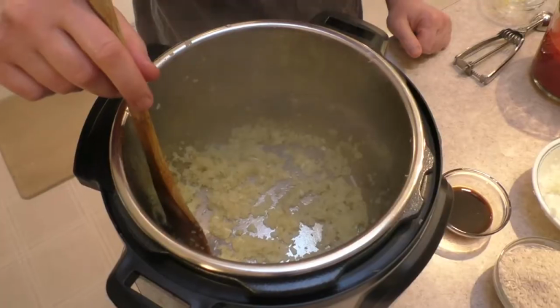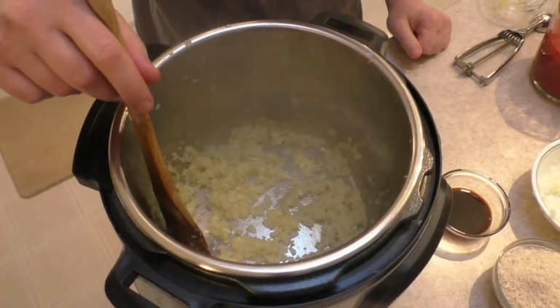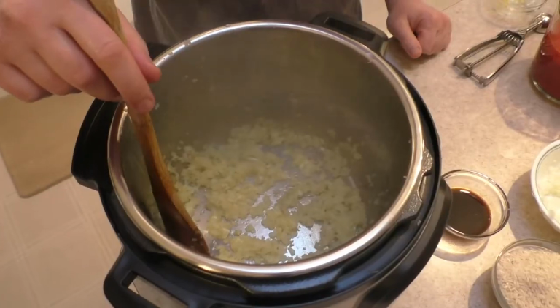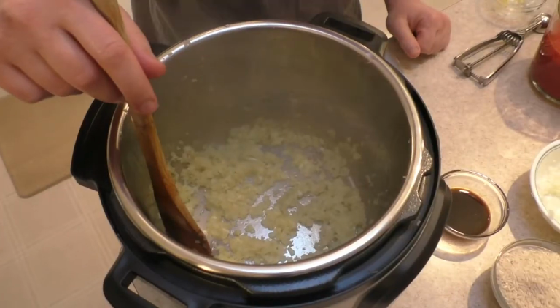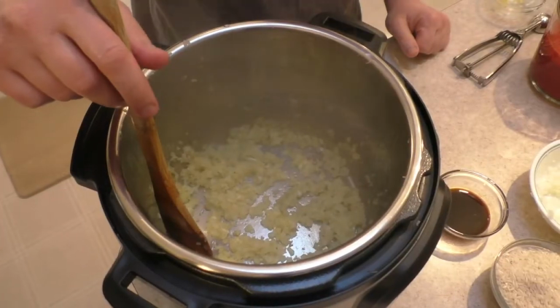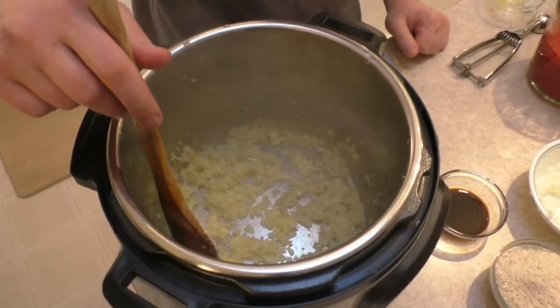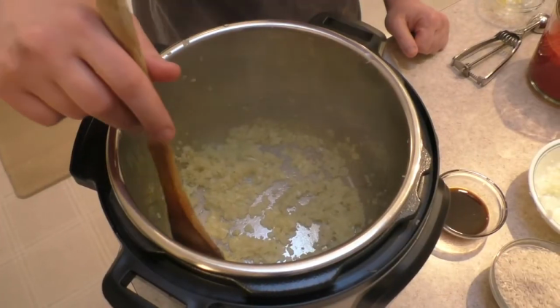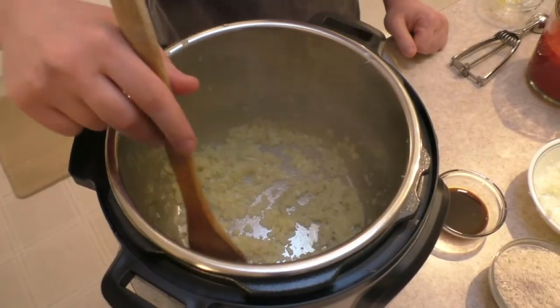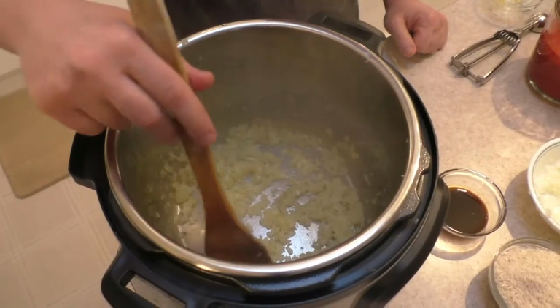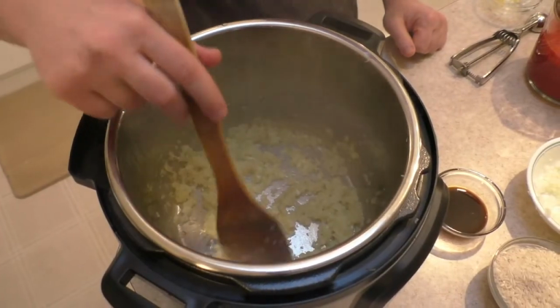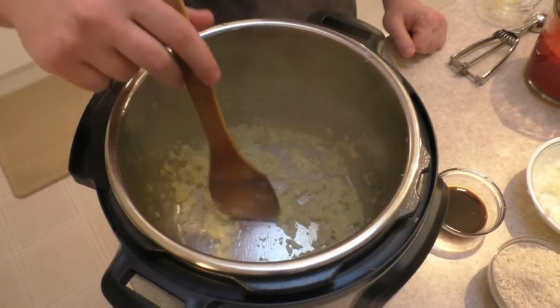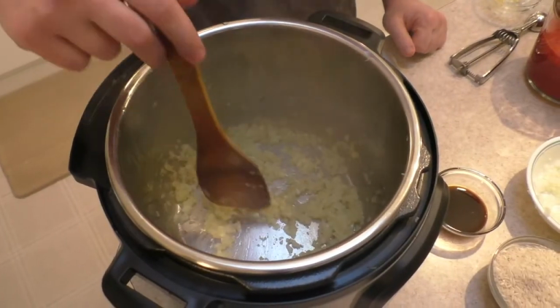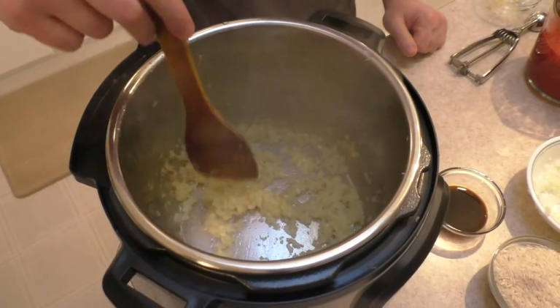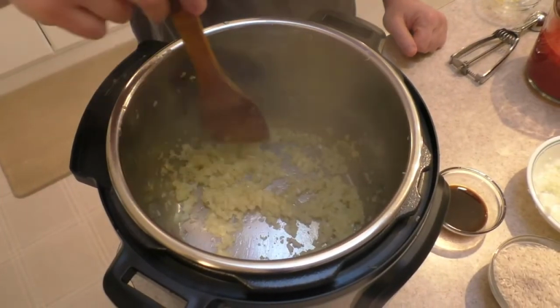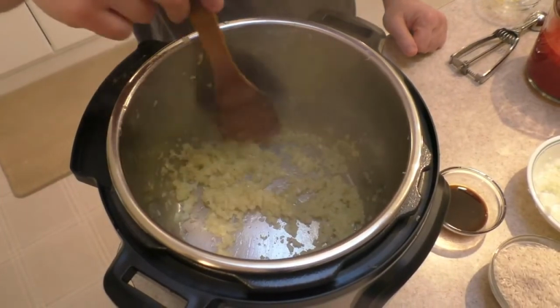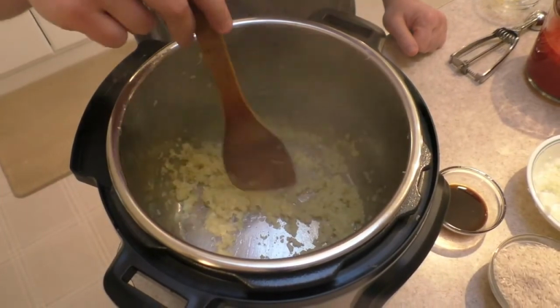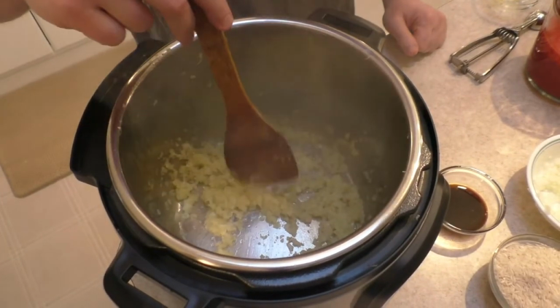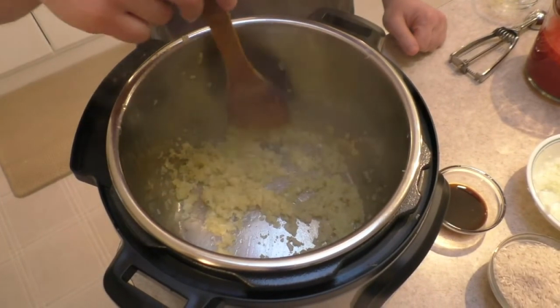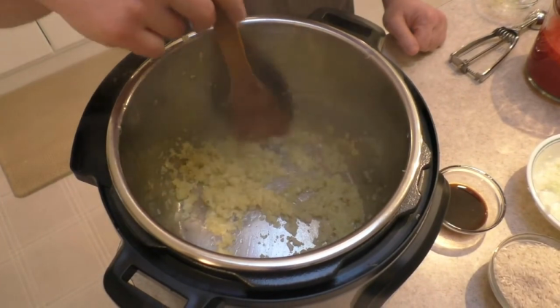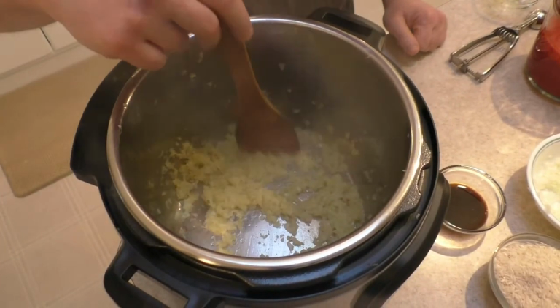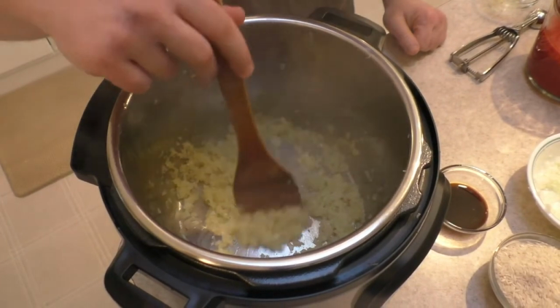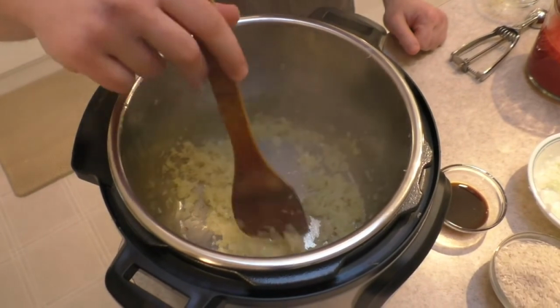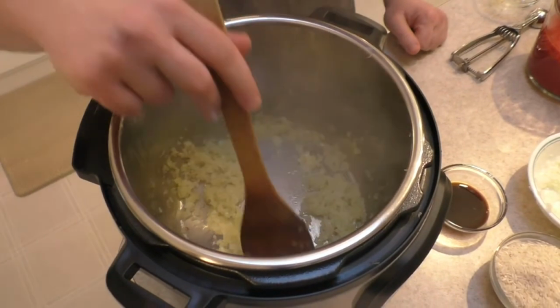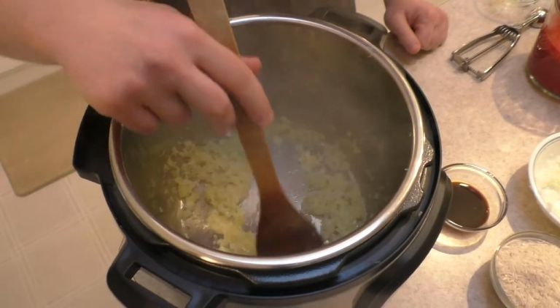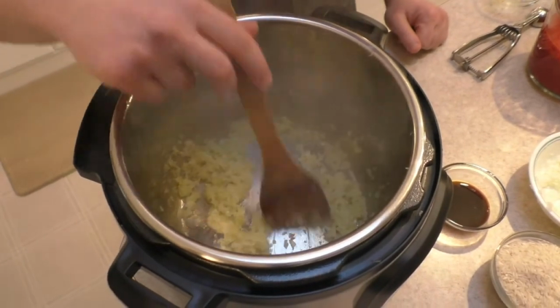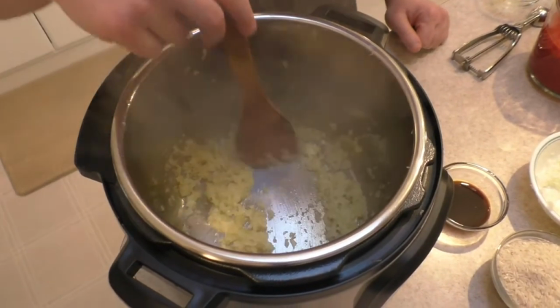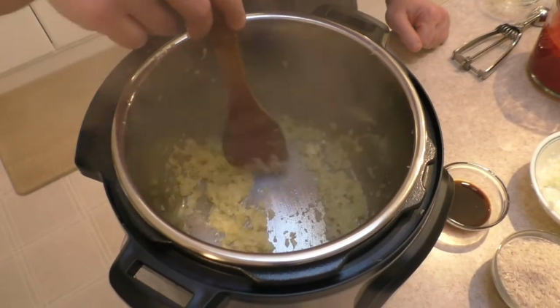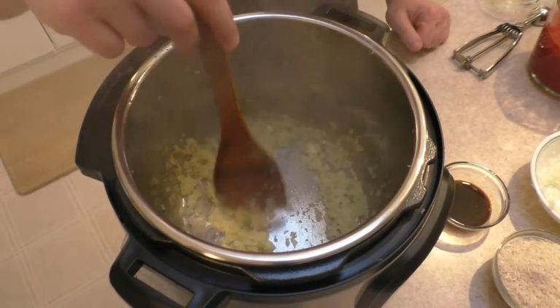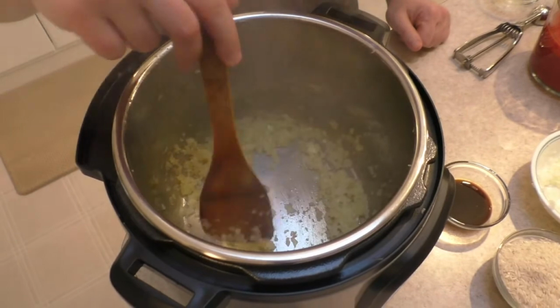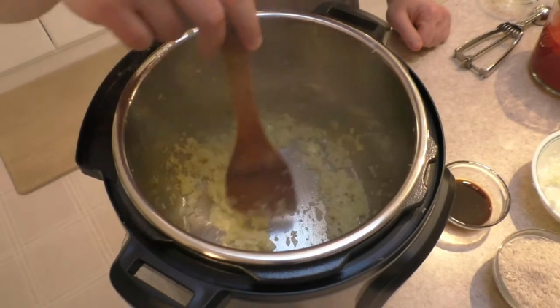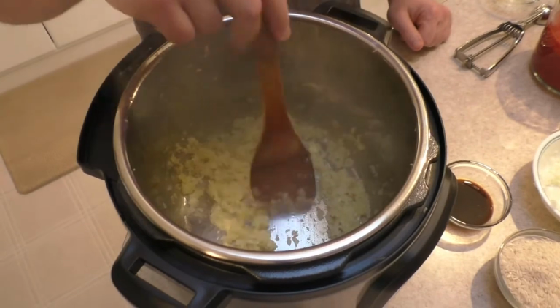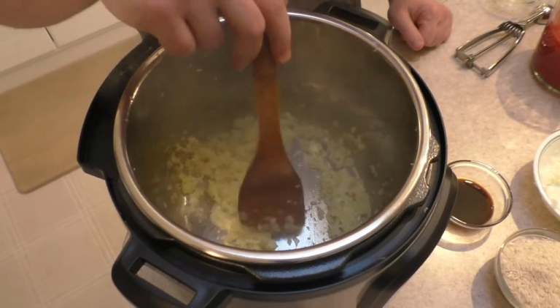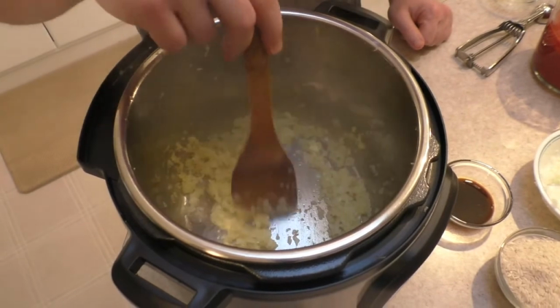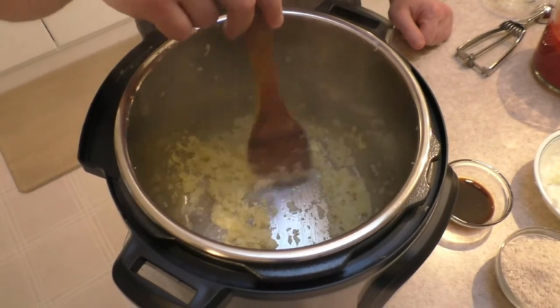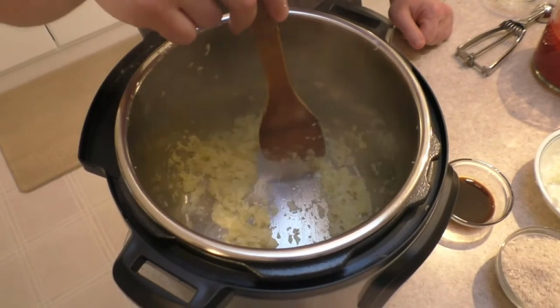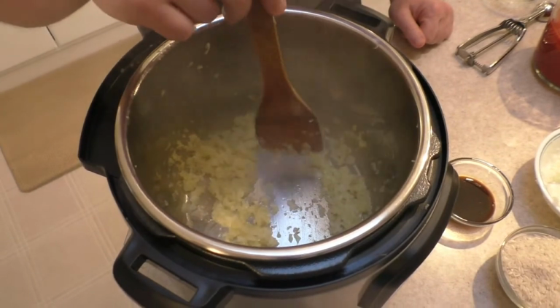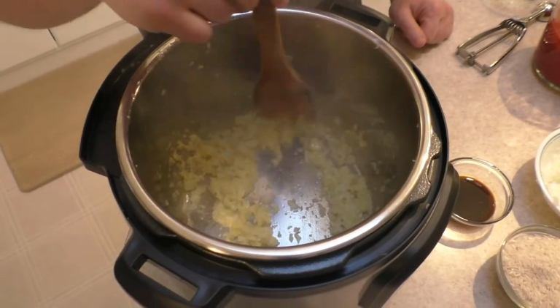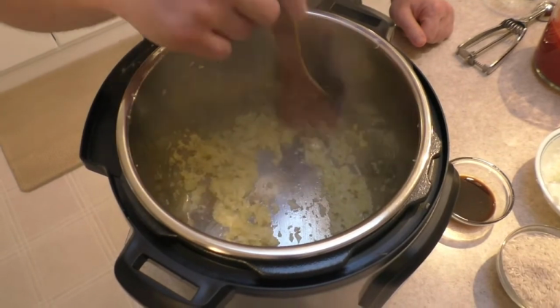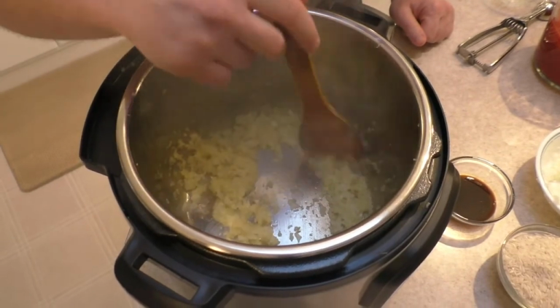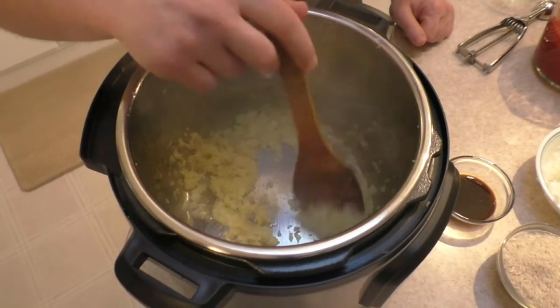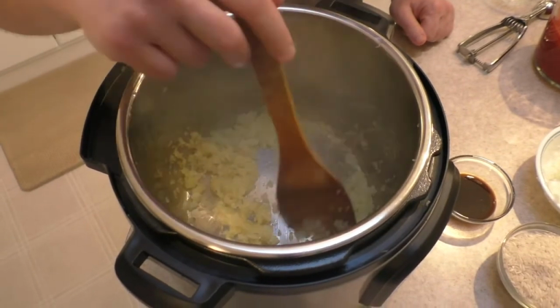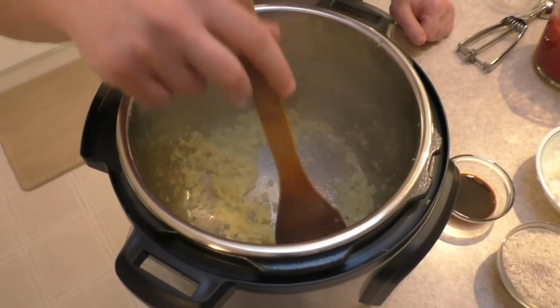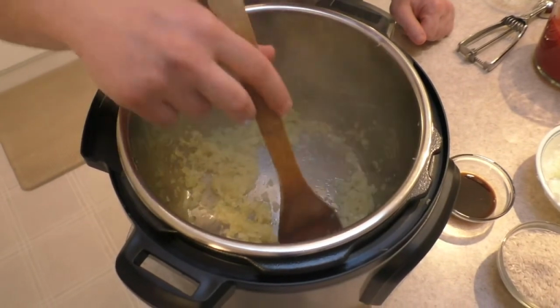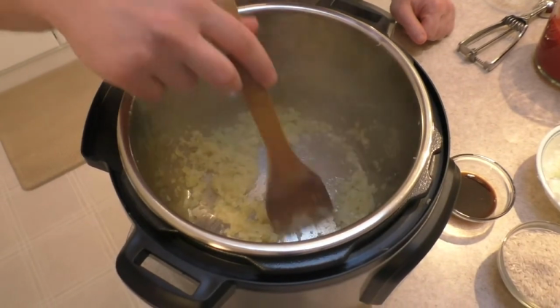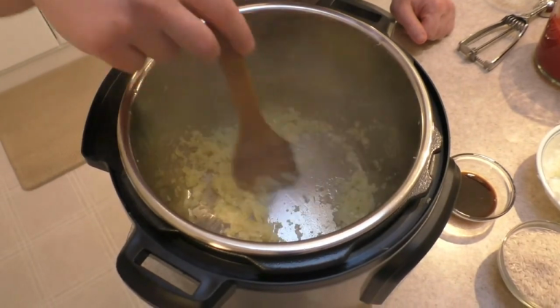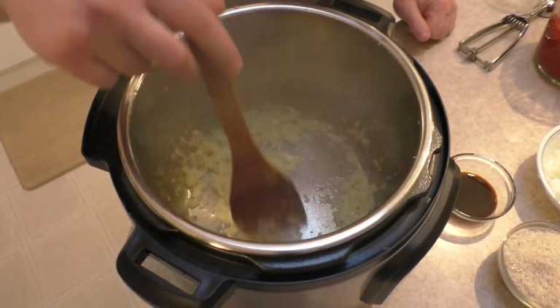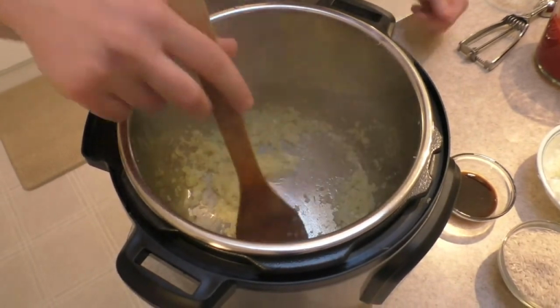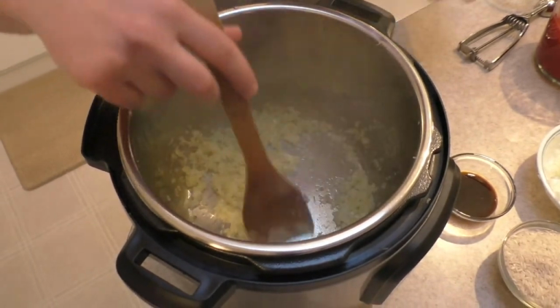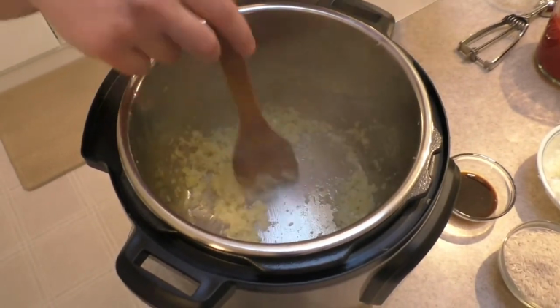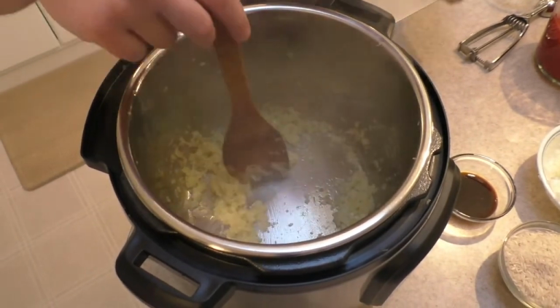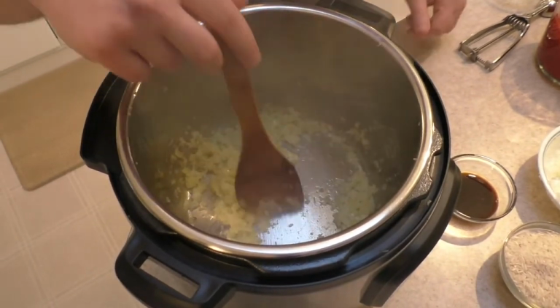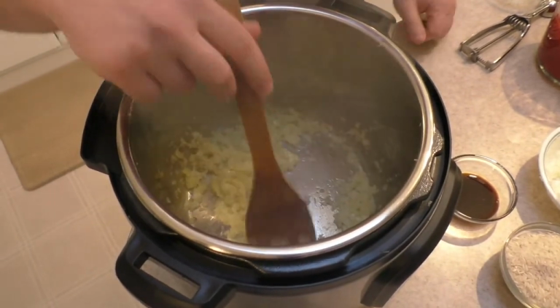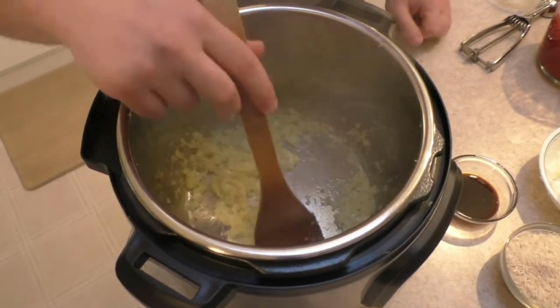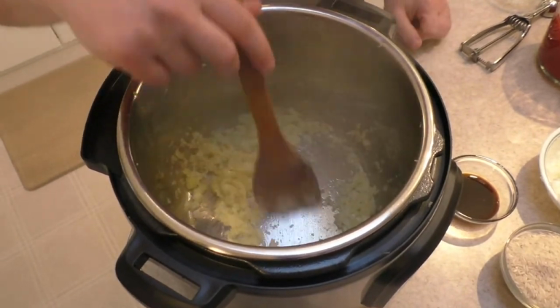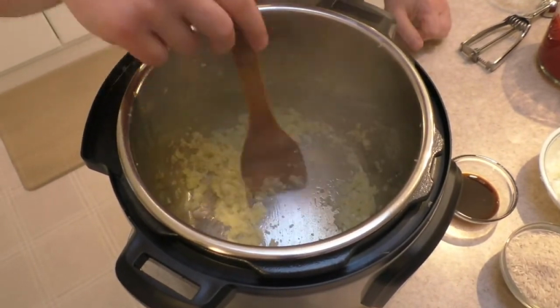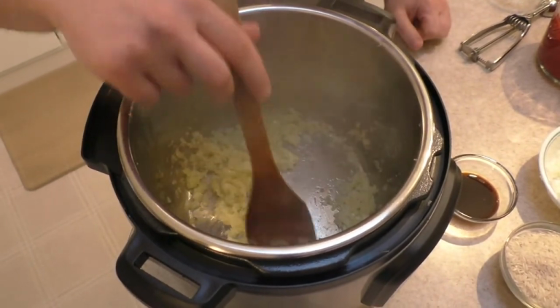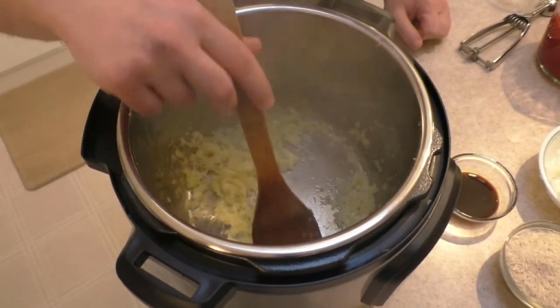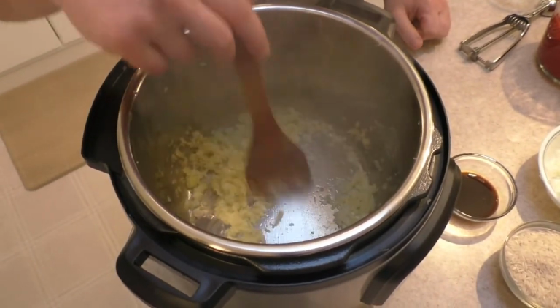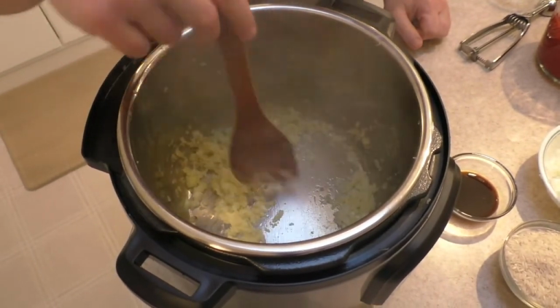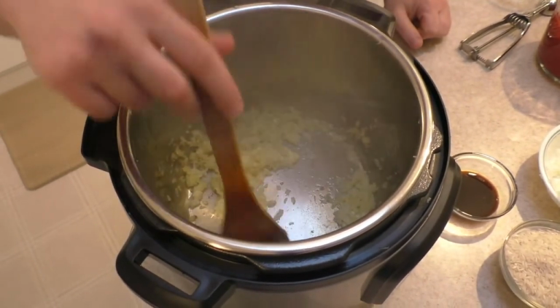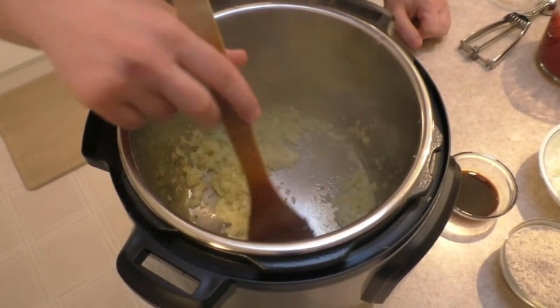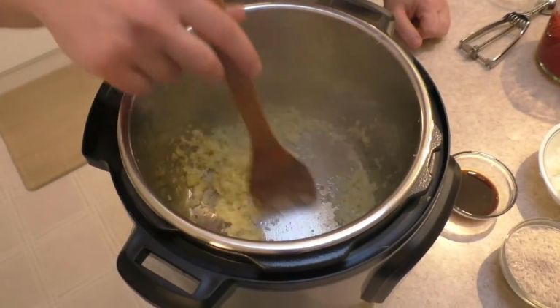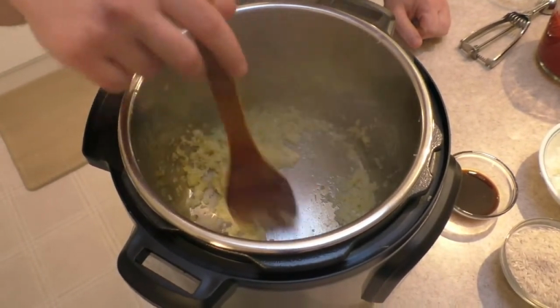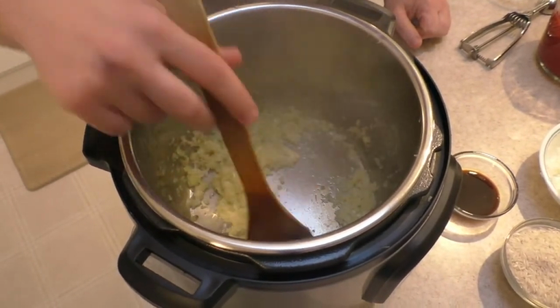We're just going to sauté this for about five minutes or so until the onions are translucent. We just want to keep stirring it around — we're not going for brown here, just cooked and soft and translucent. It's been about five minutes; you can see it's starting to be translucent. We're getting a few of those brown bits in the bottom — that's real good, that'll really add to the flavor later.